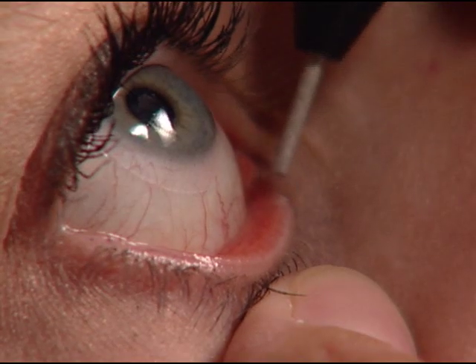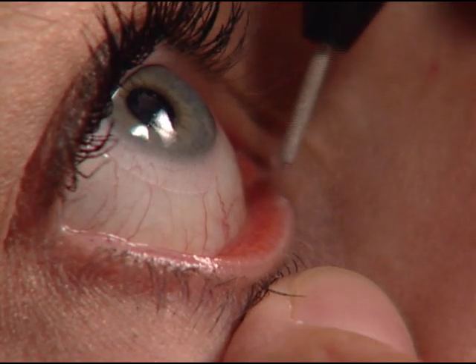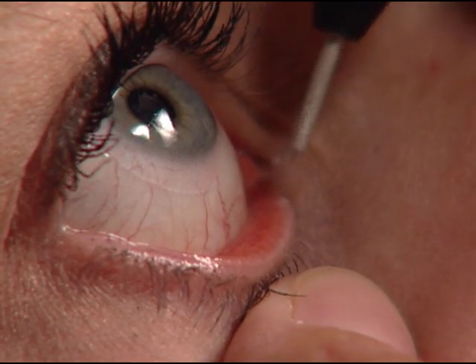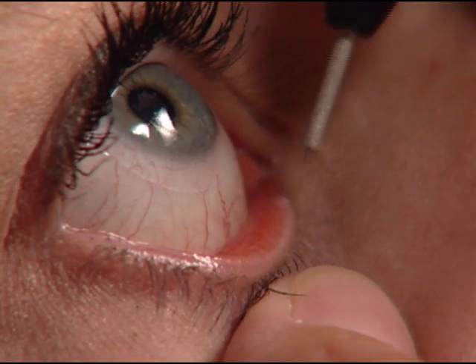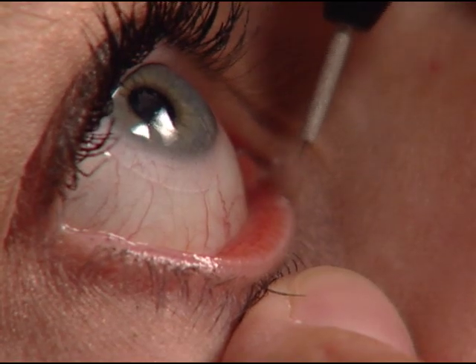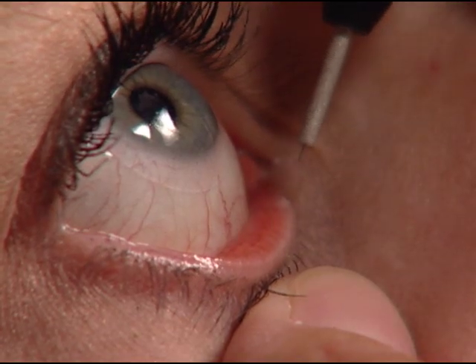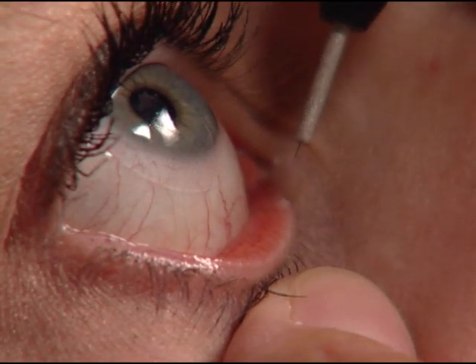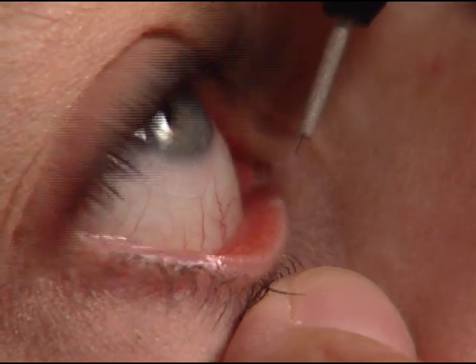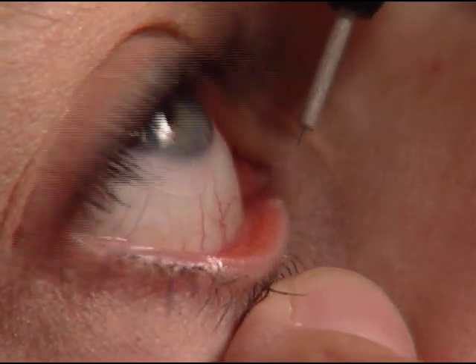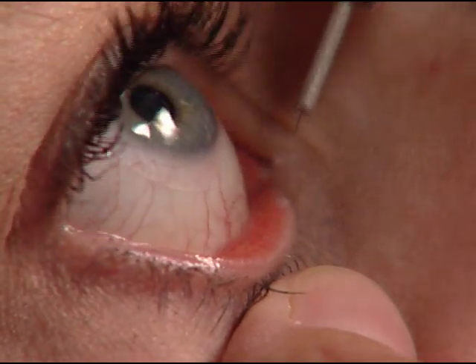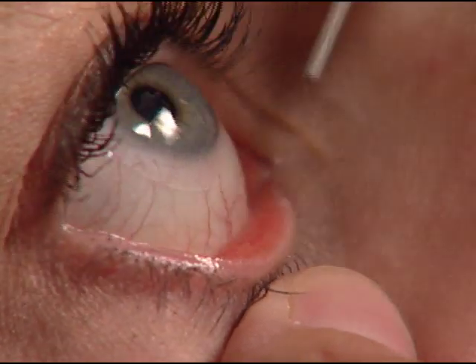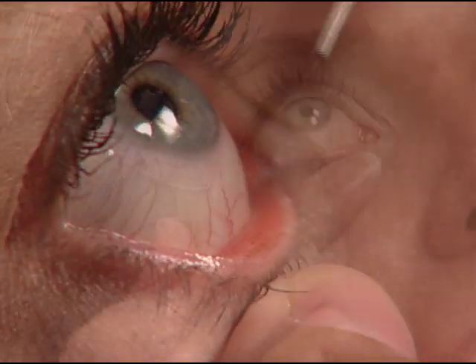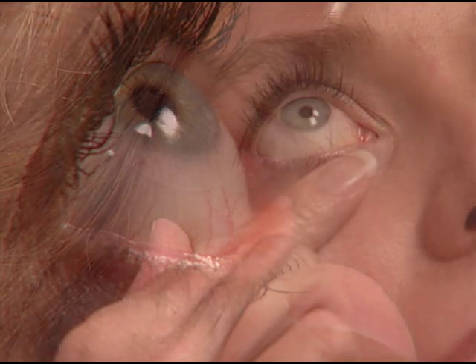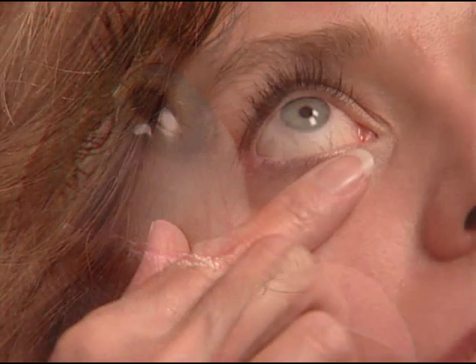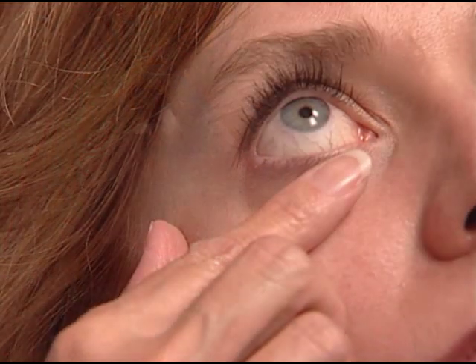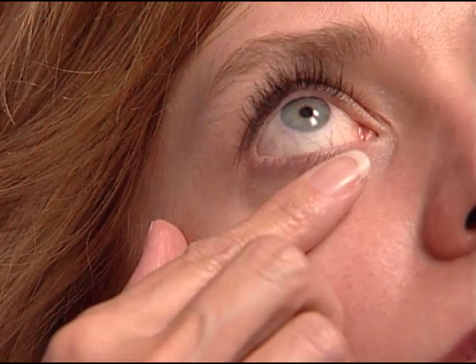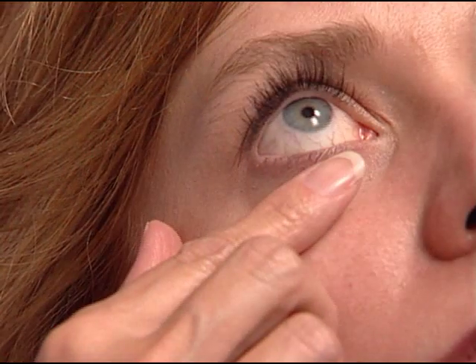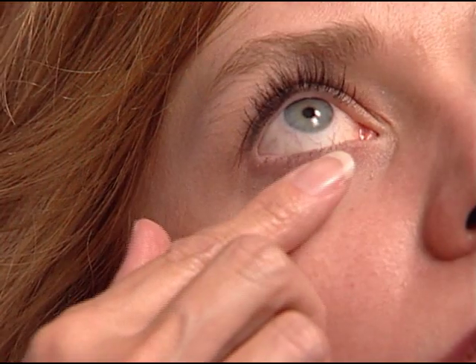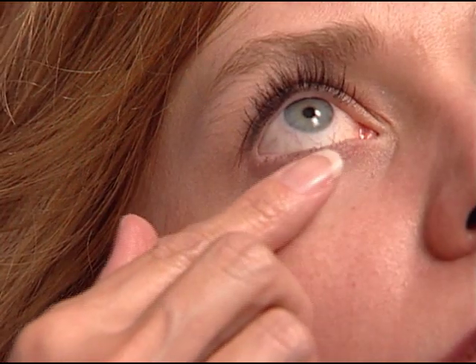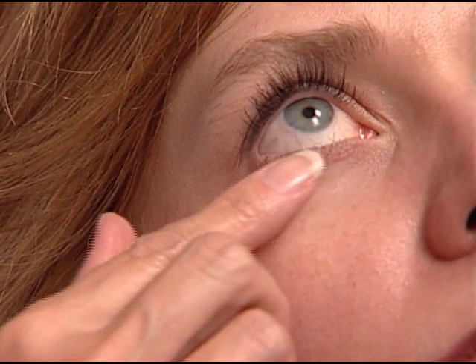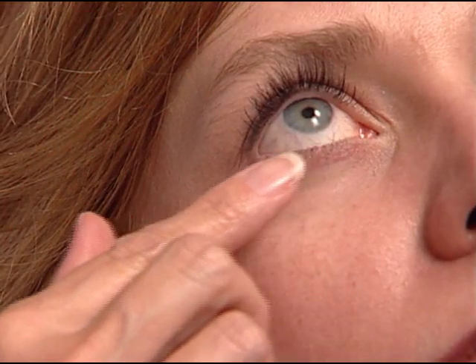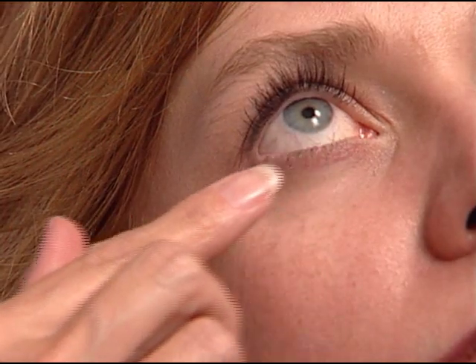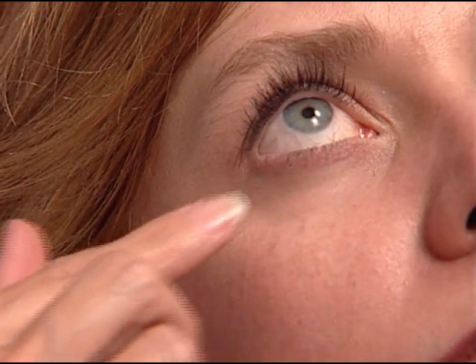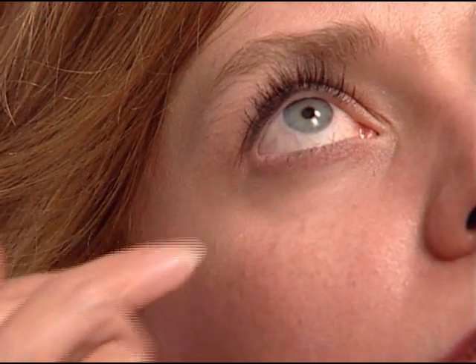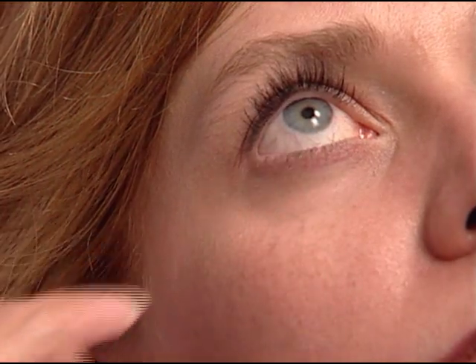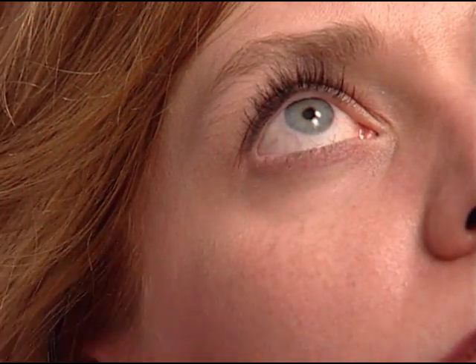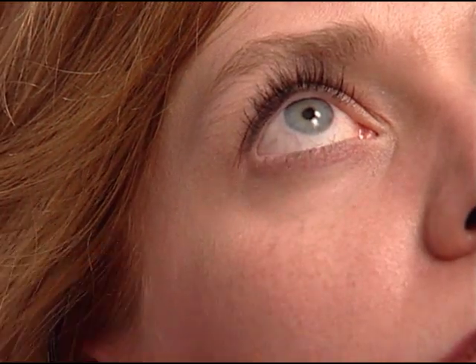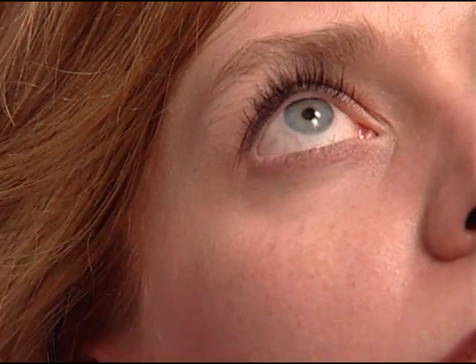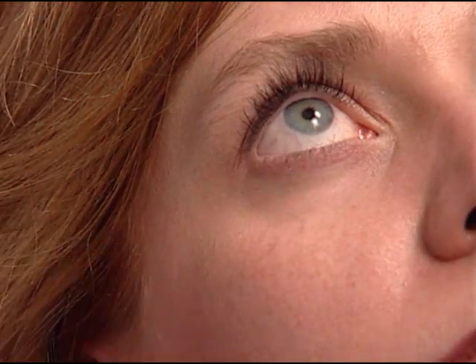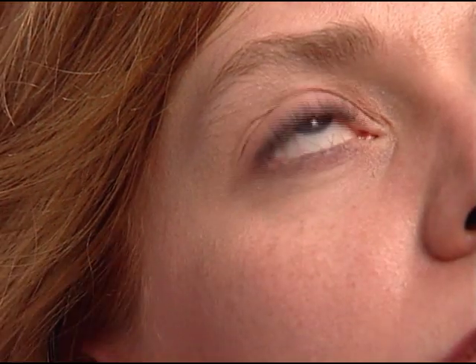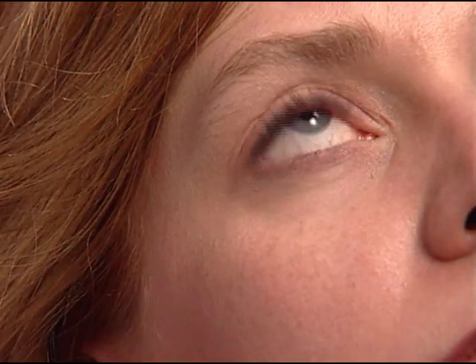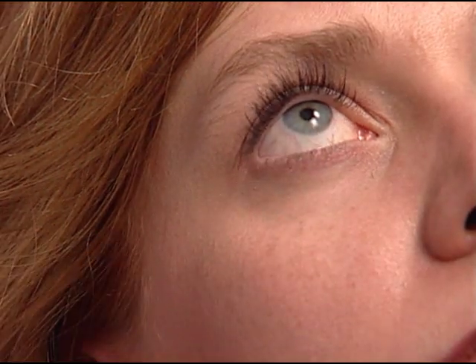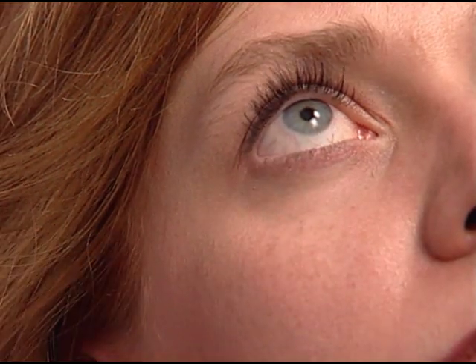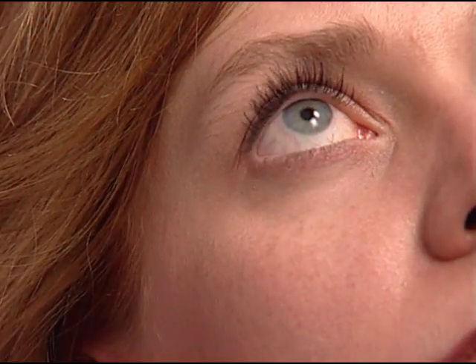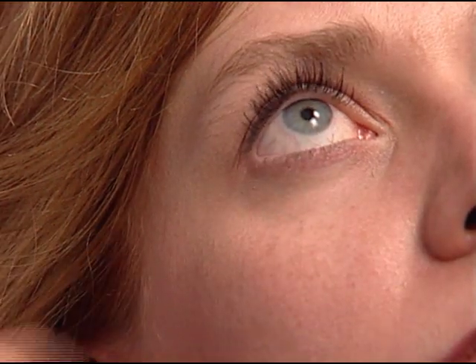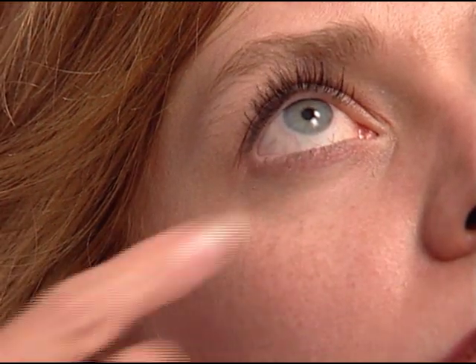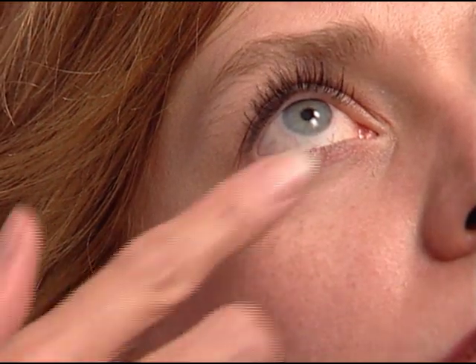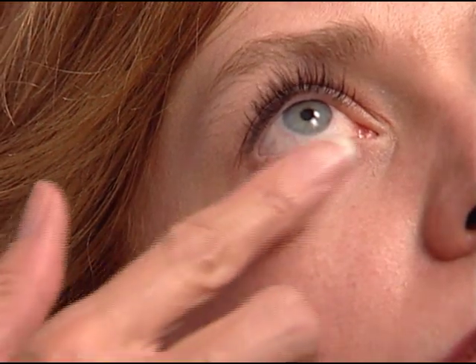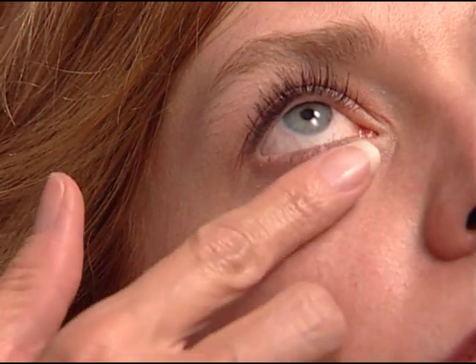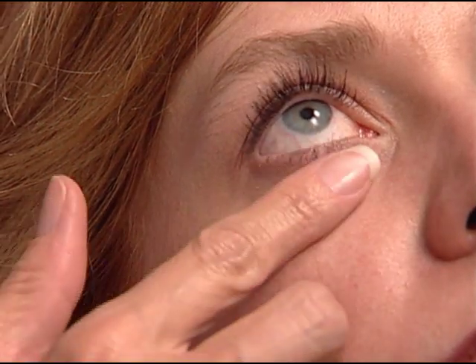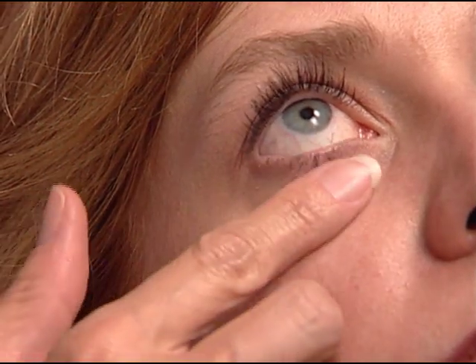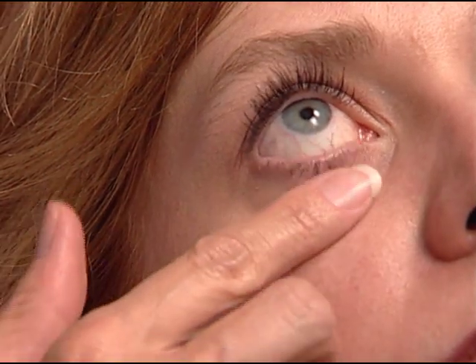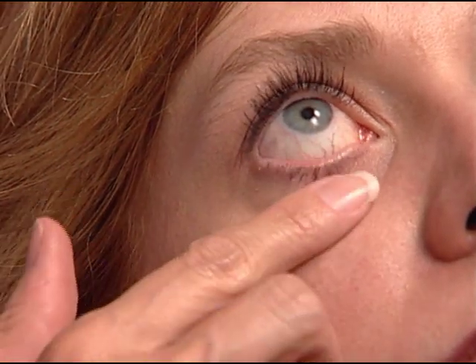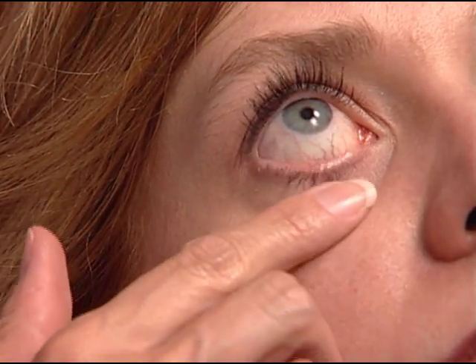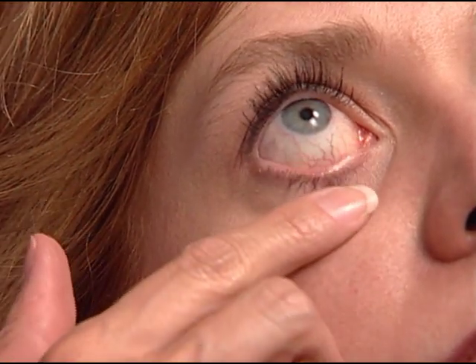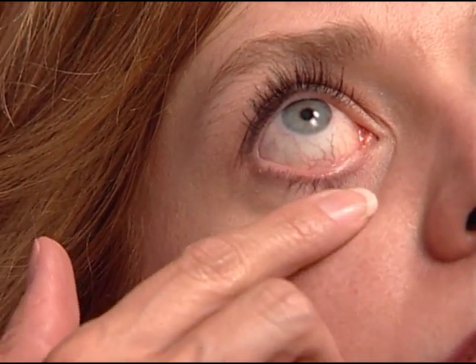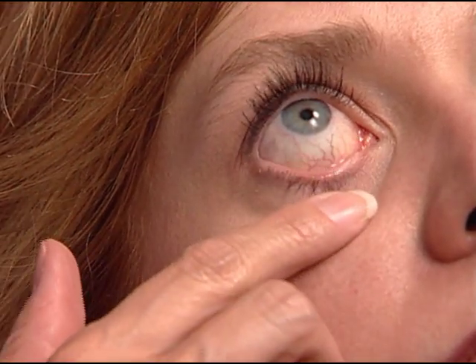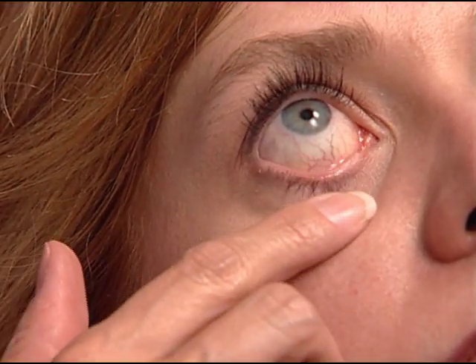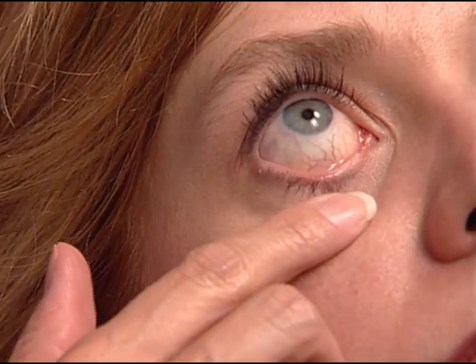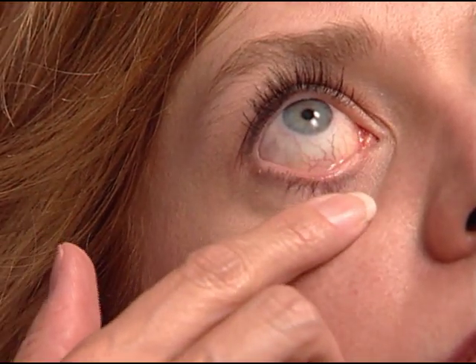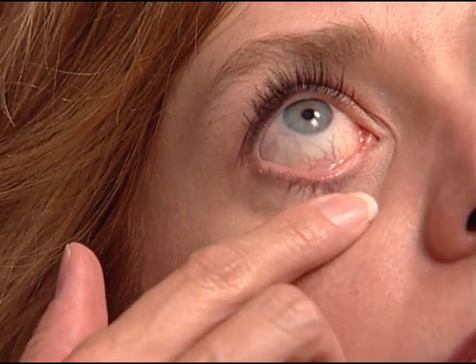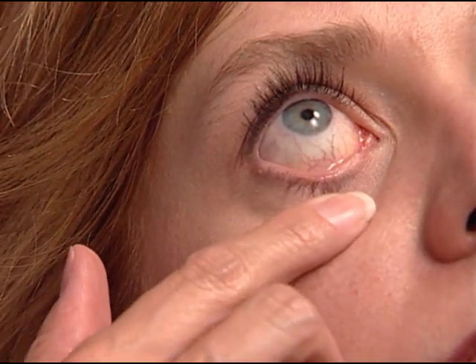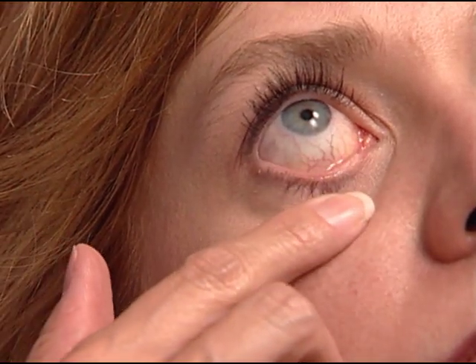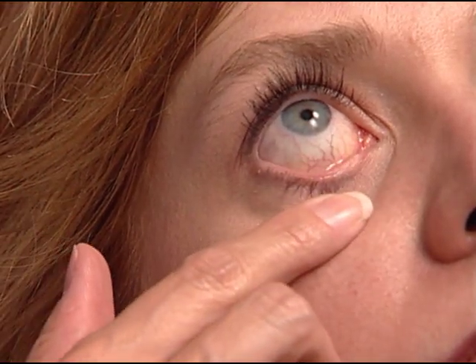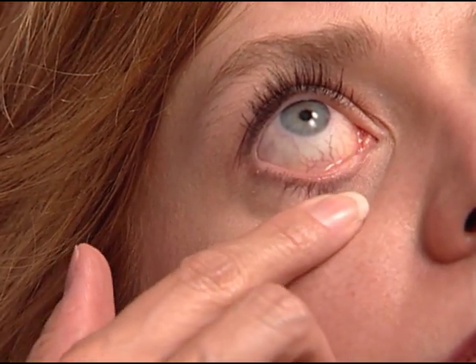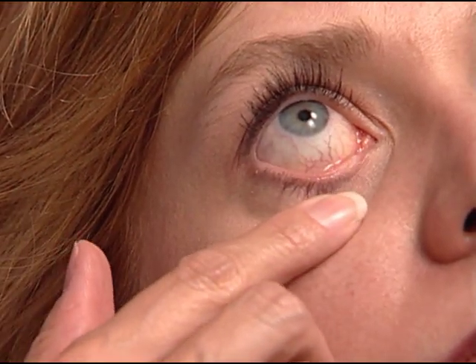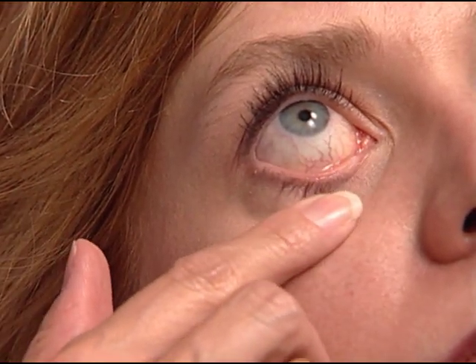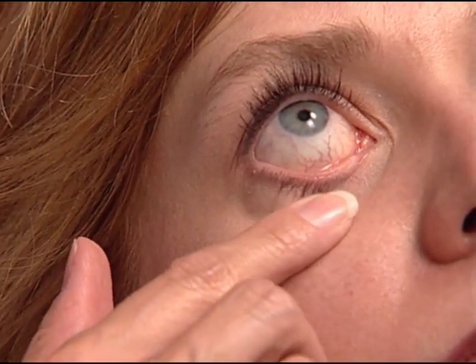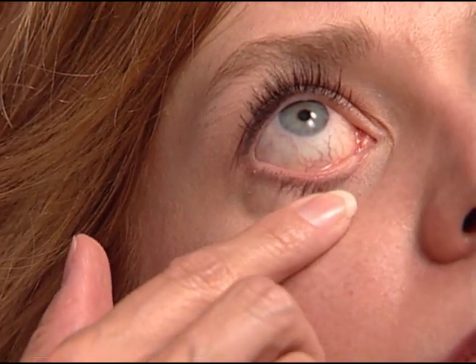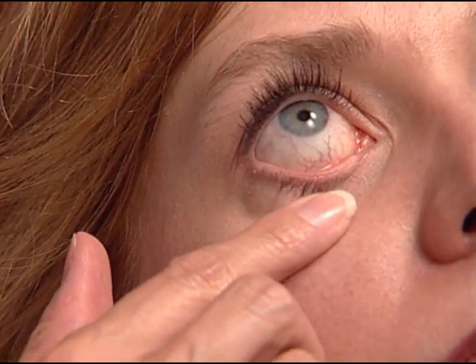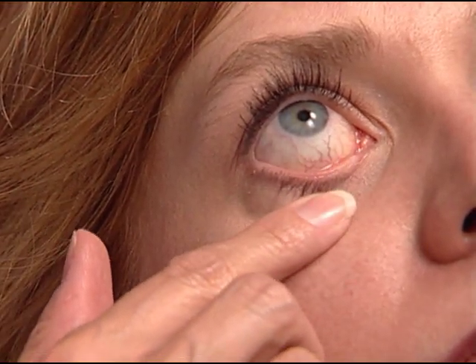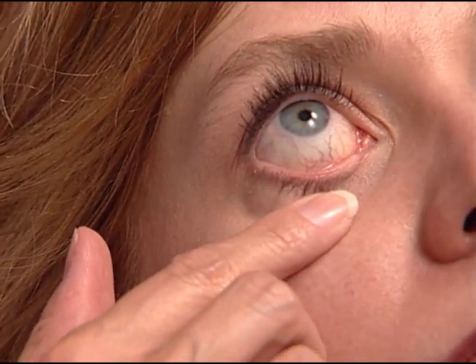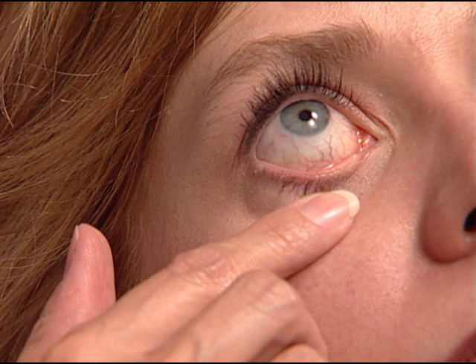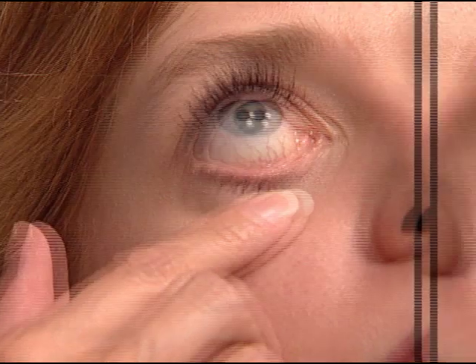After insertion, carefully inspect the punctal area to confirm the parasol plug has been properly placed.